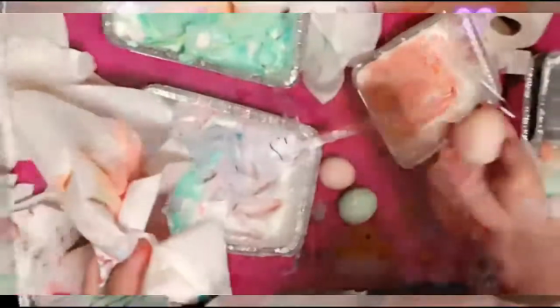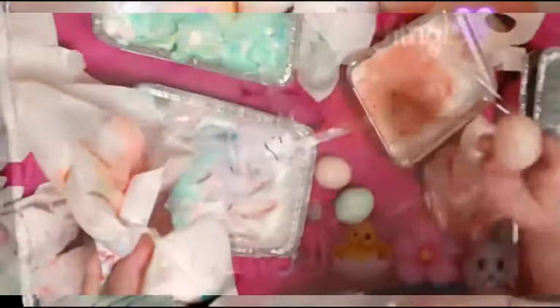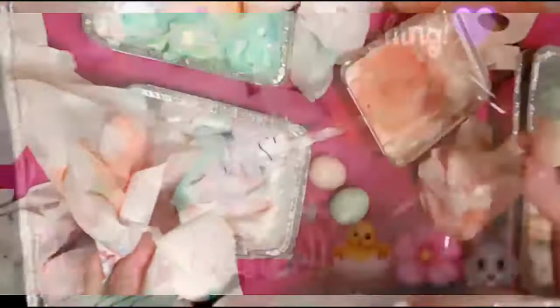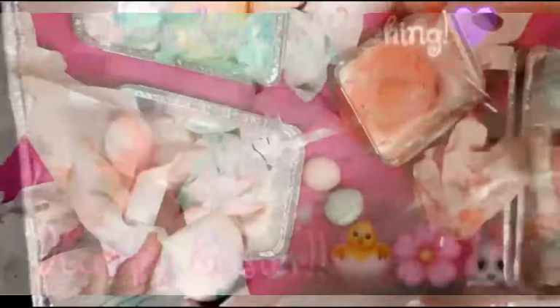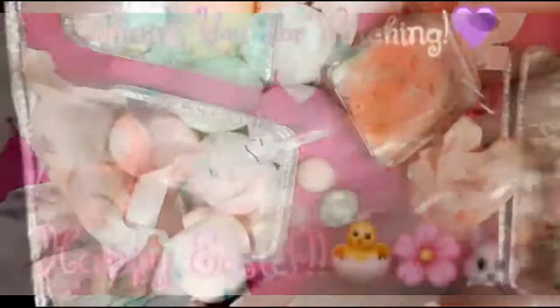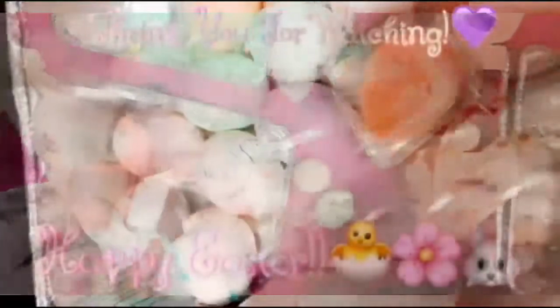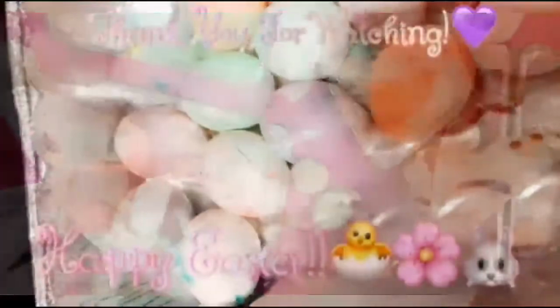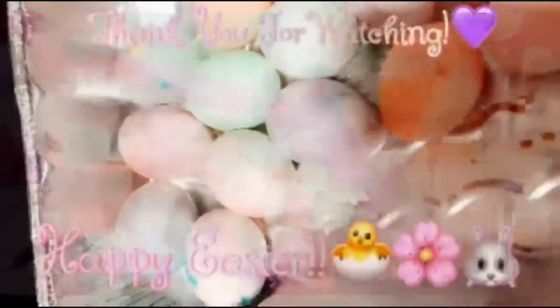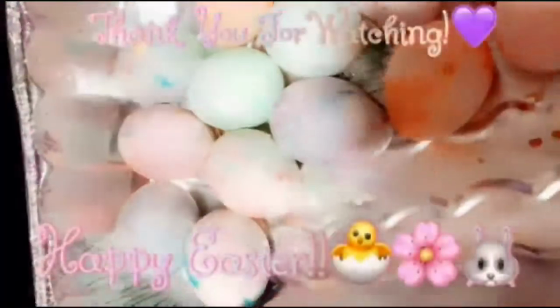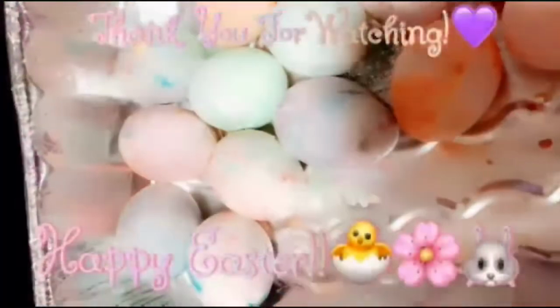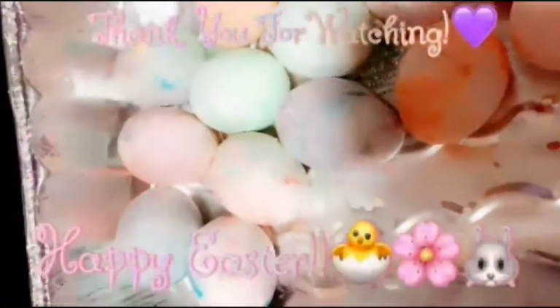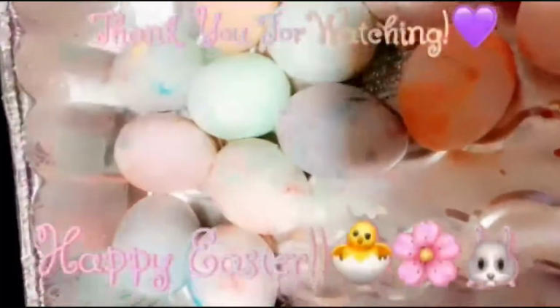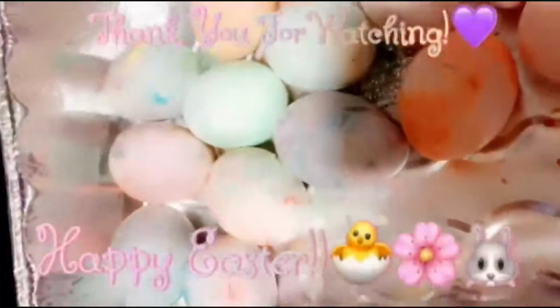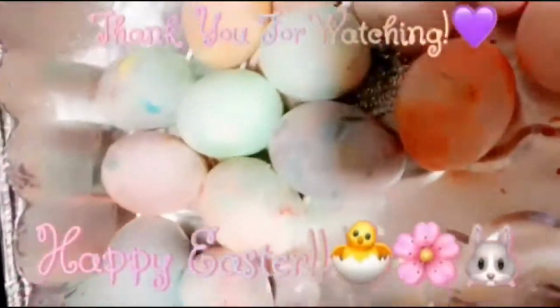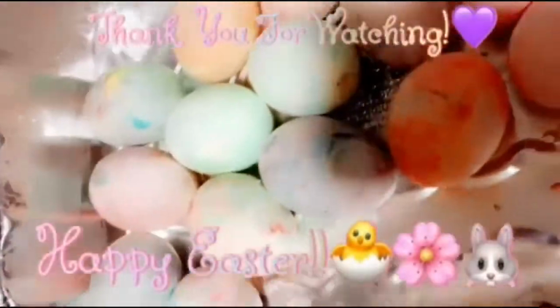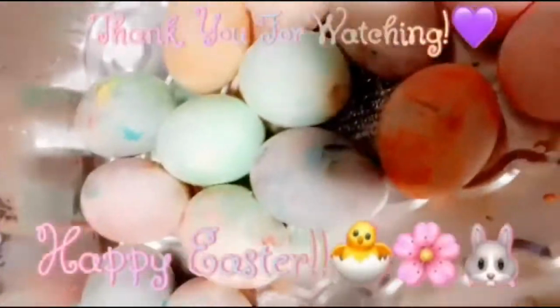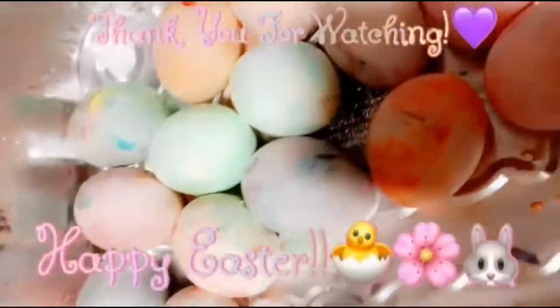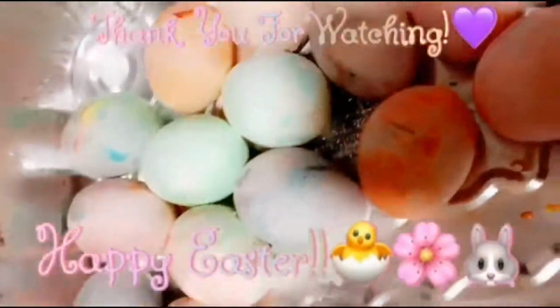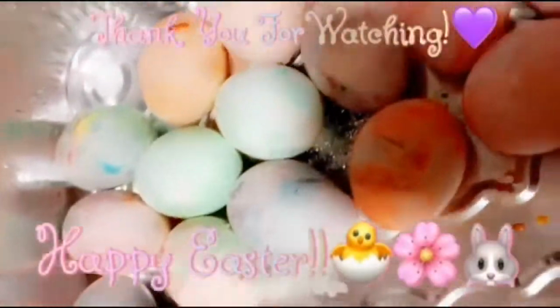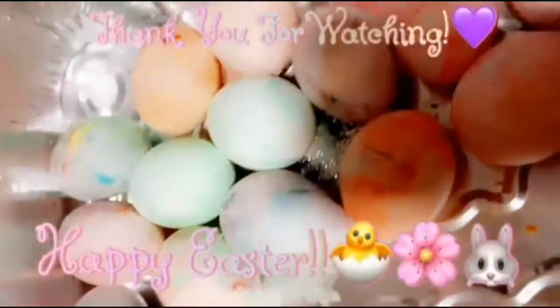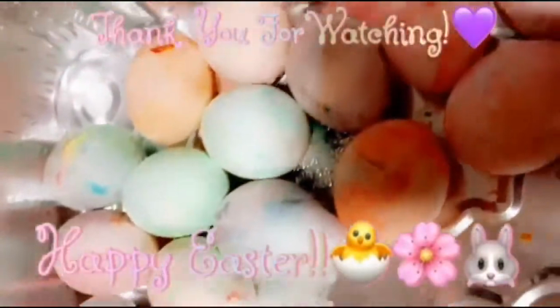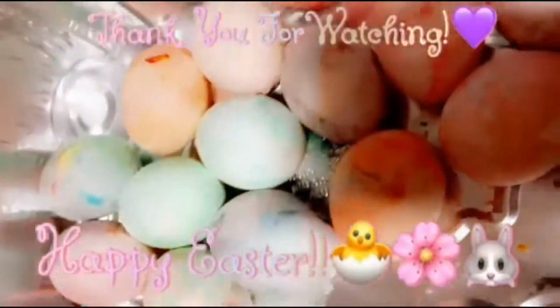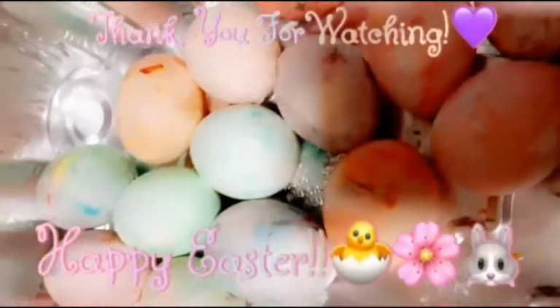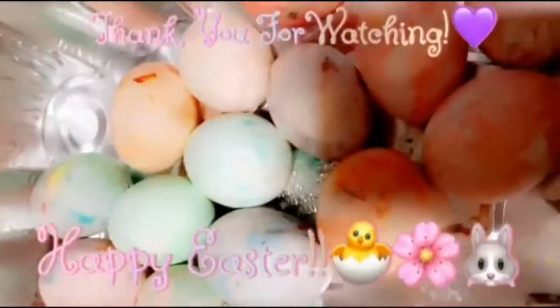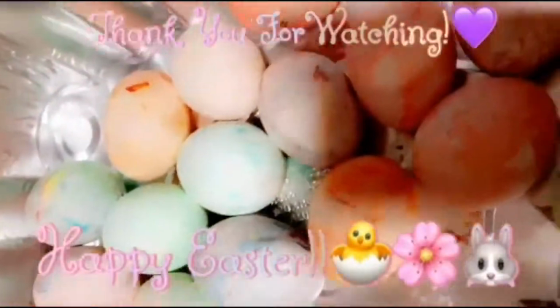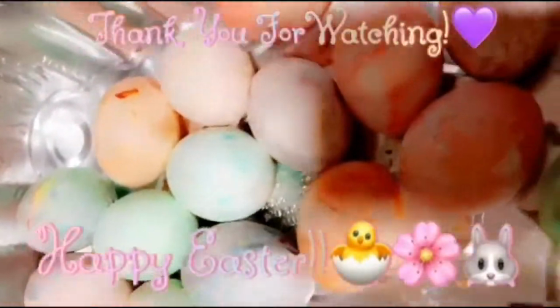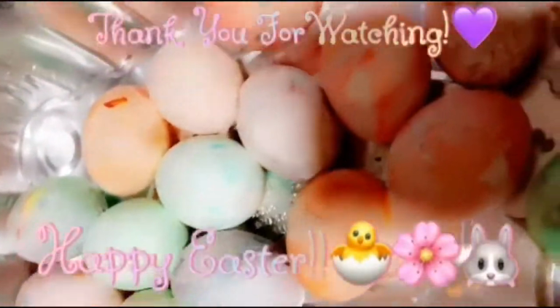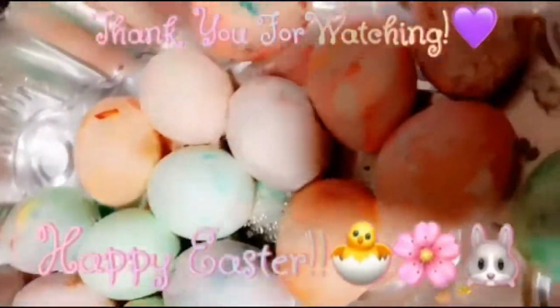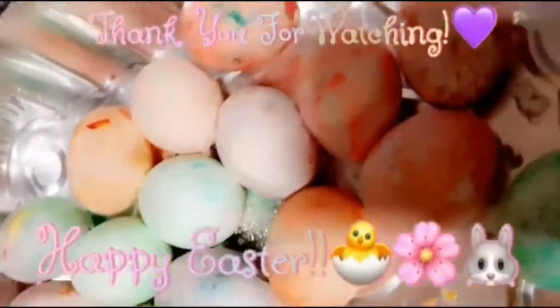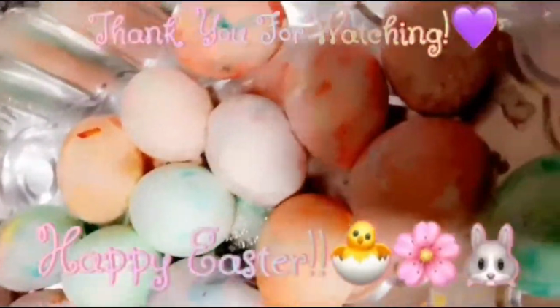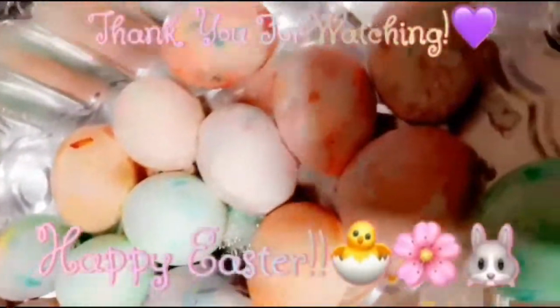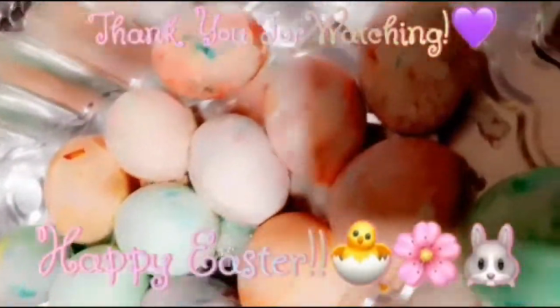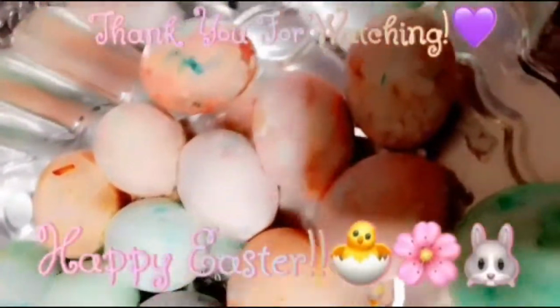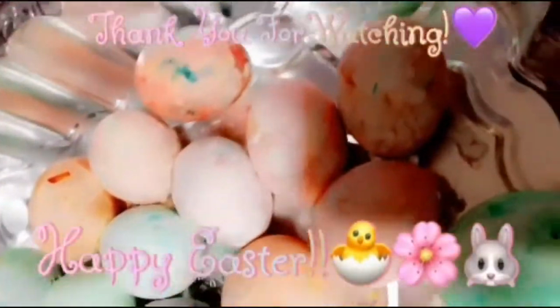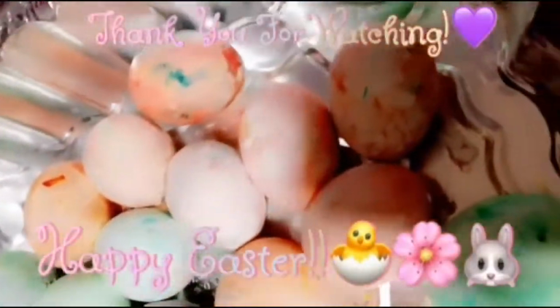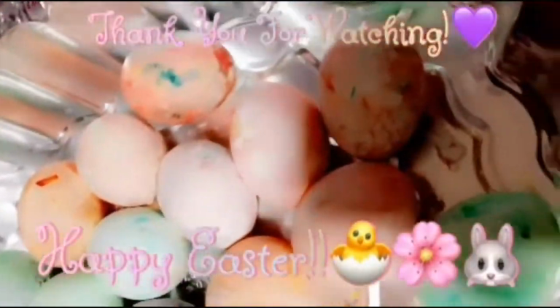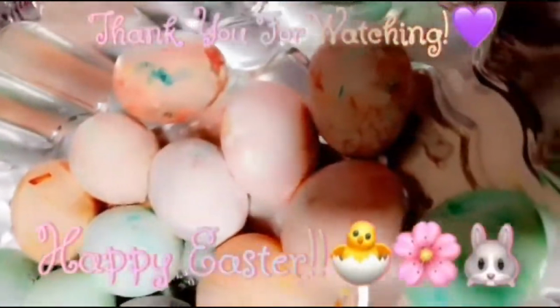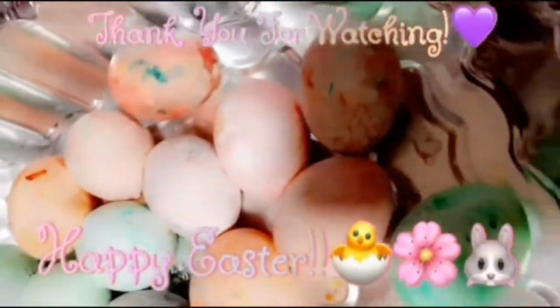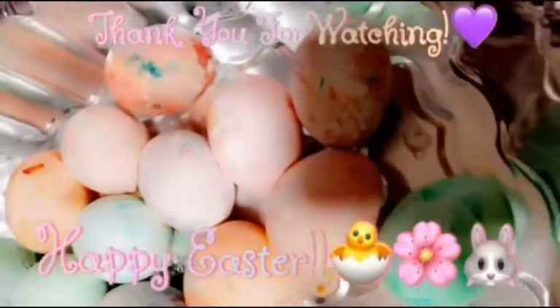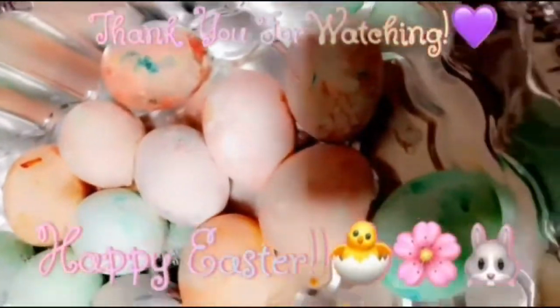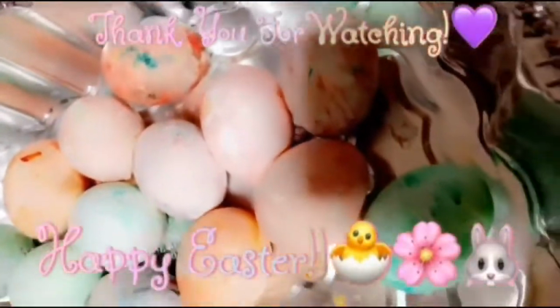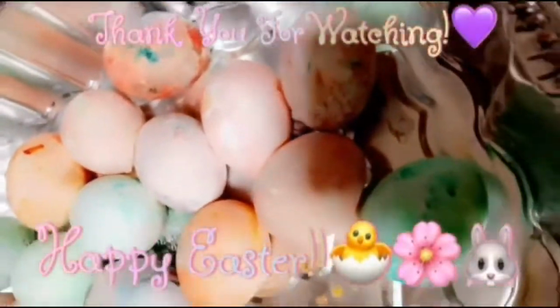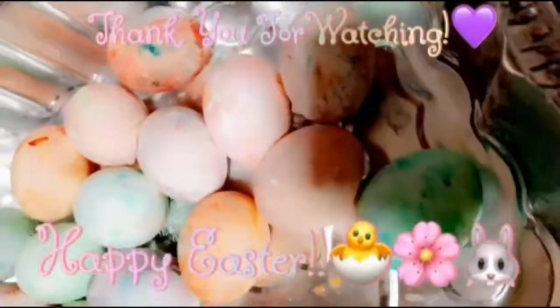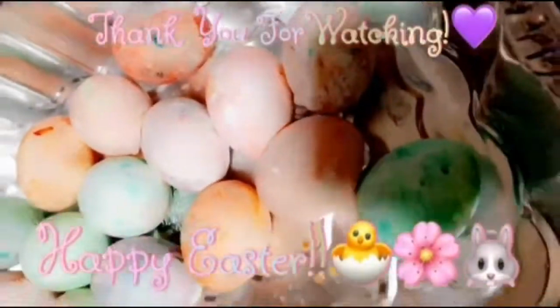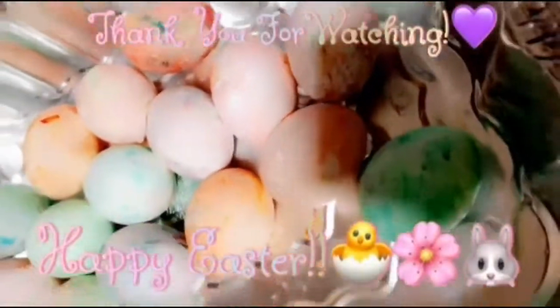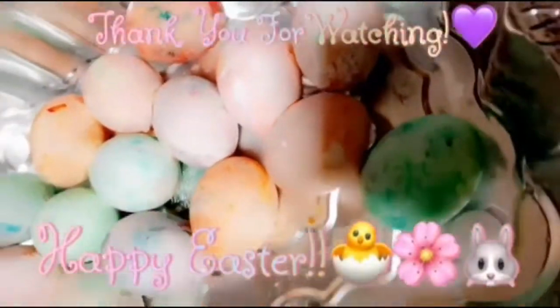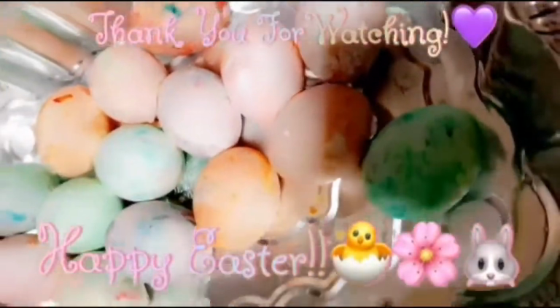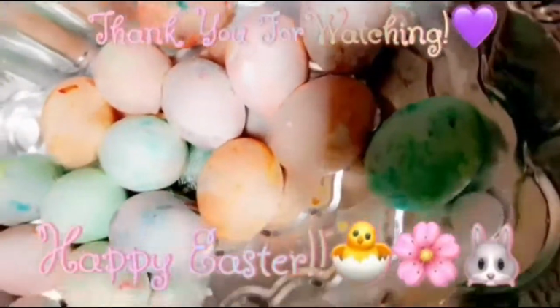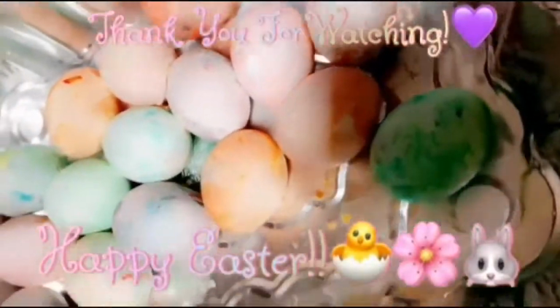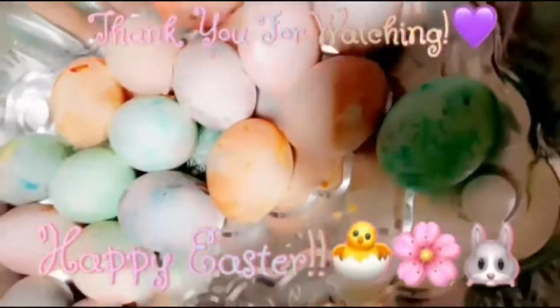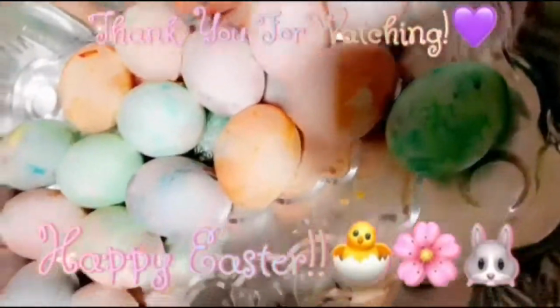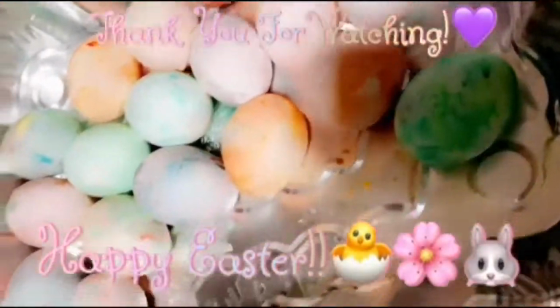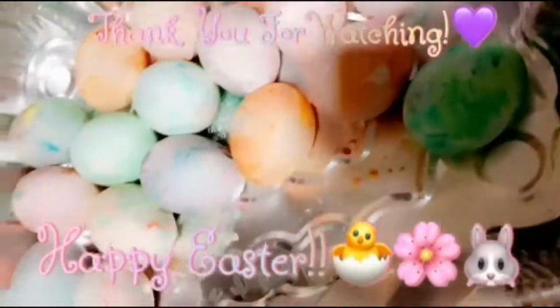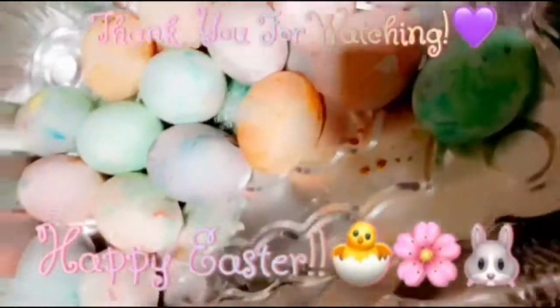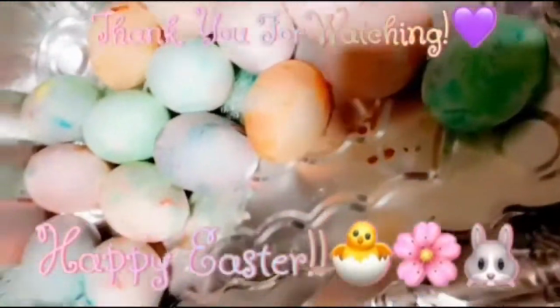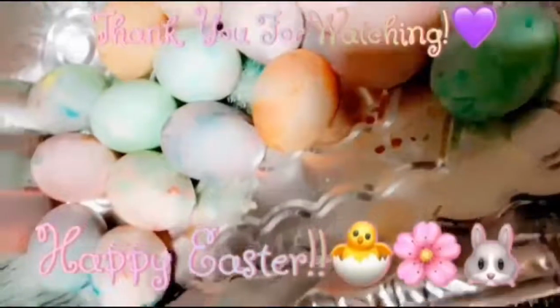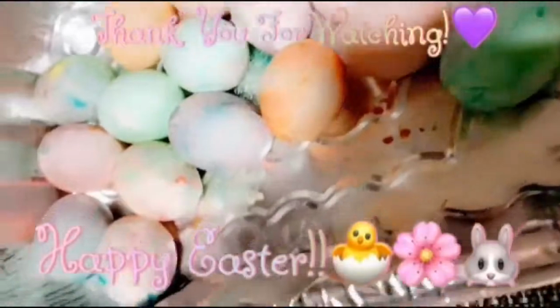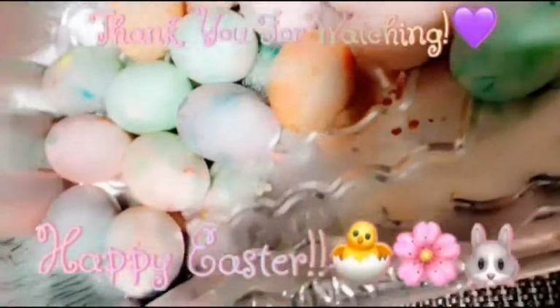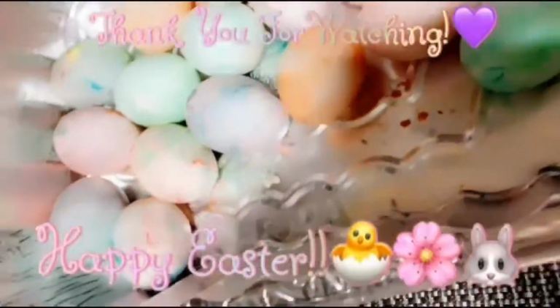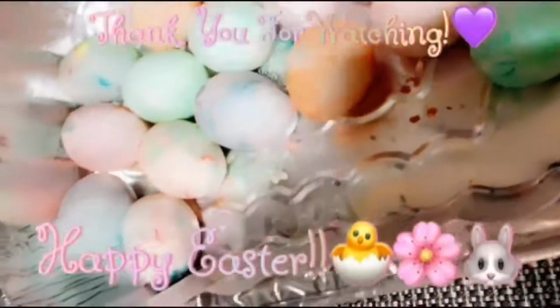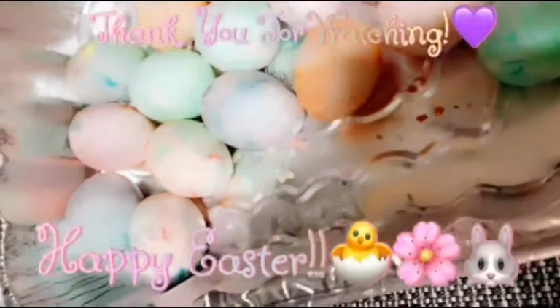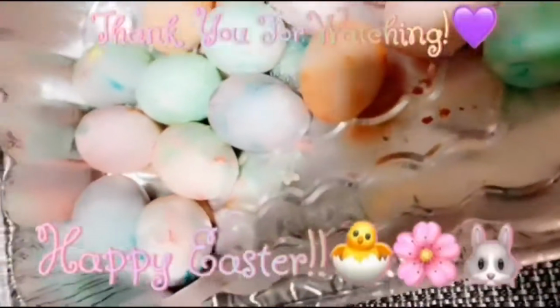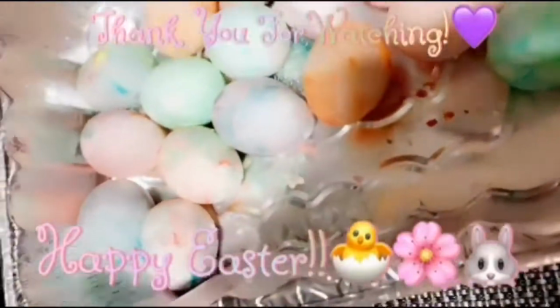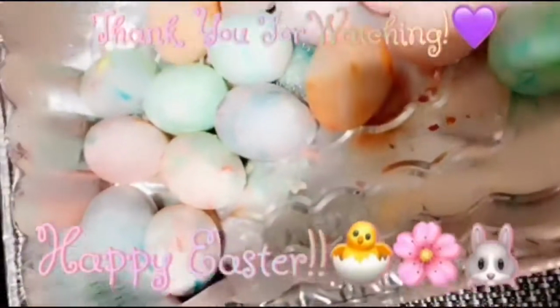Here's all of them up close. That is it for today's video. Thank you for watching.